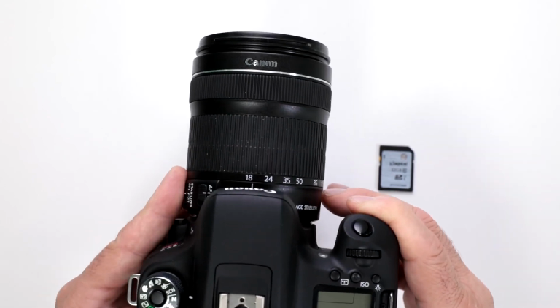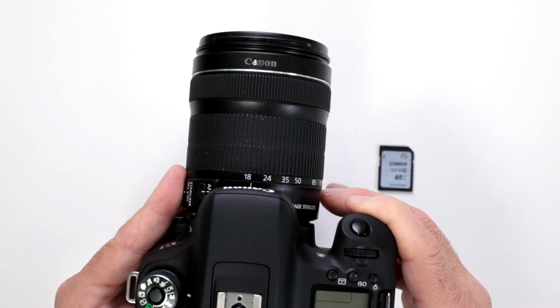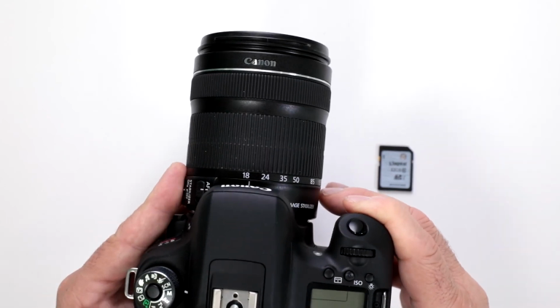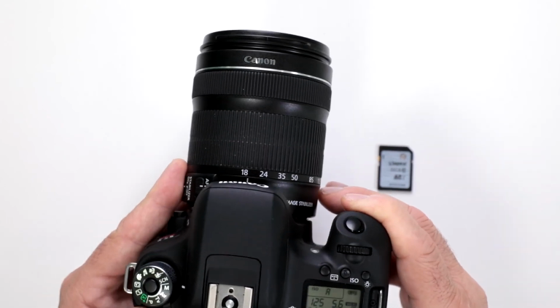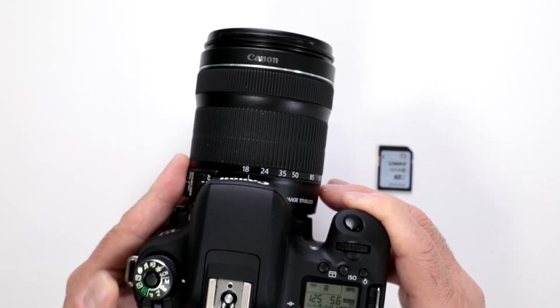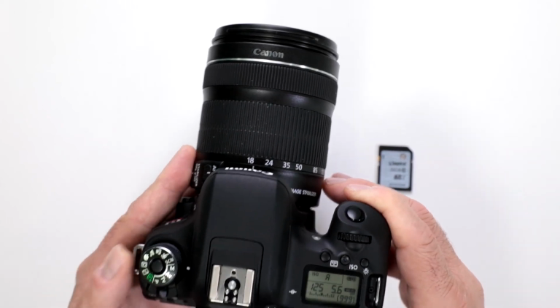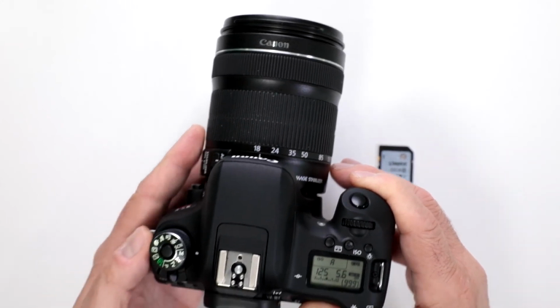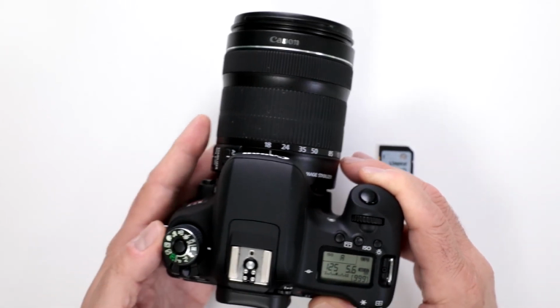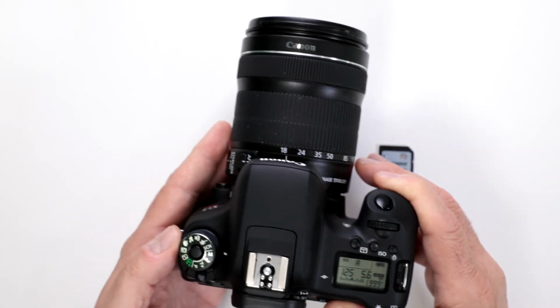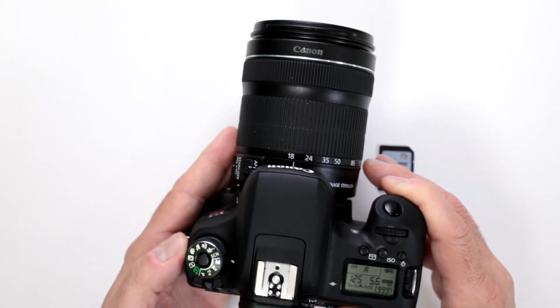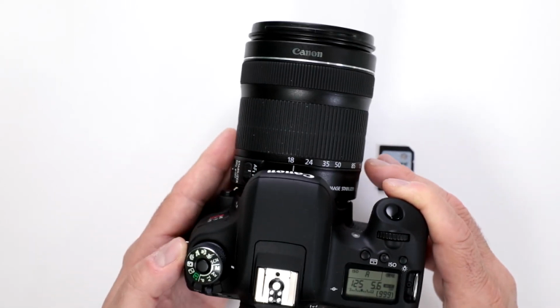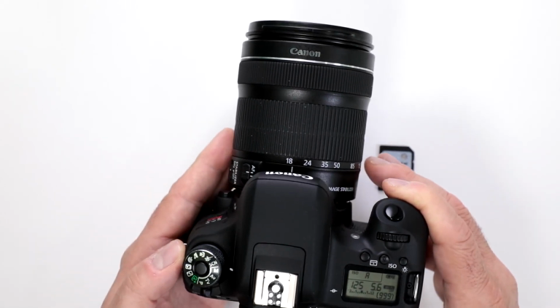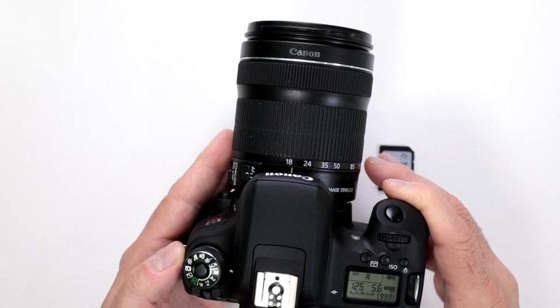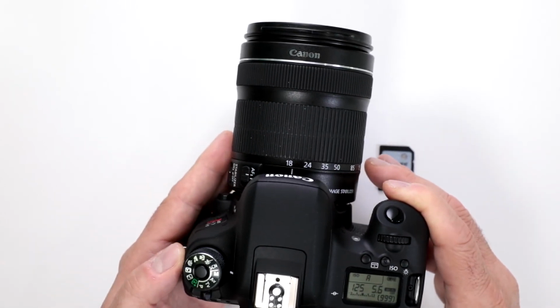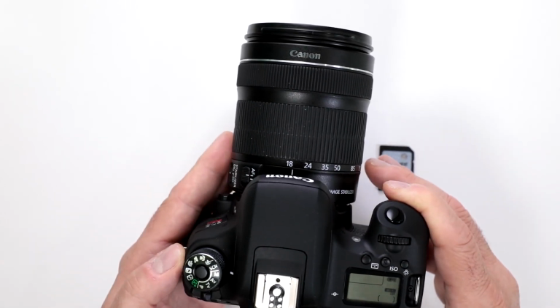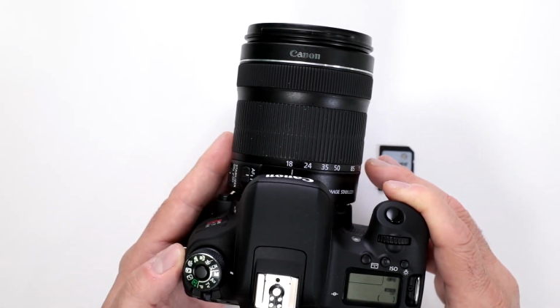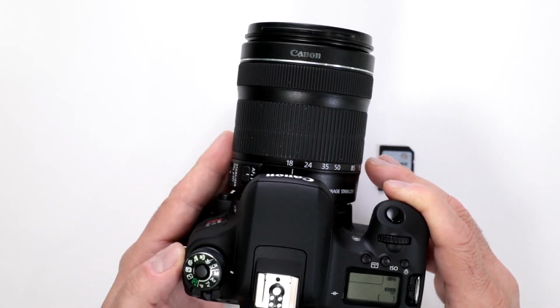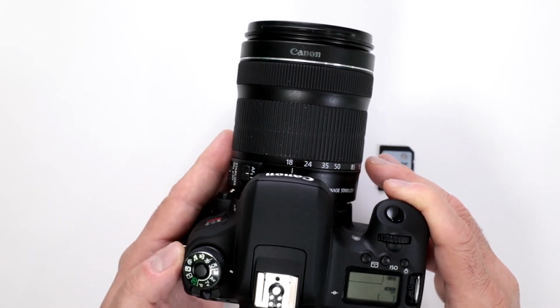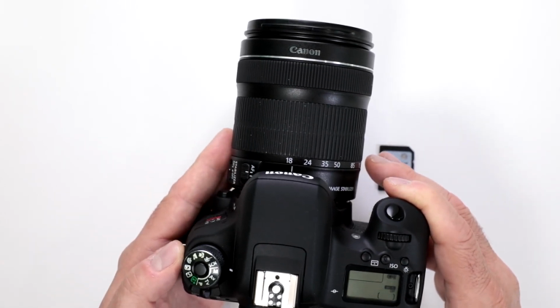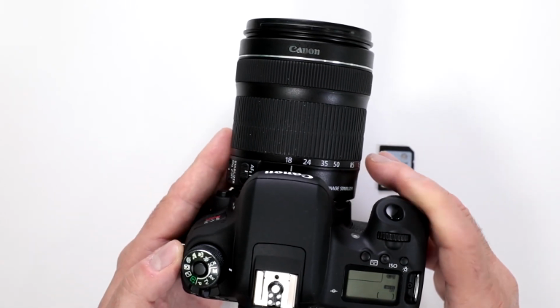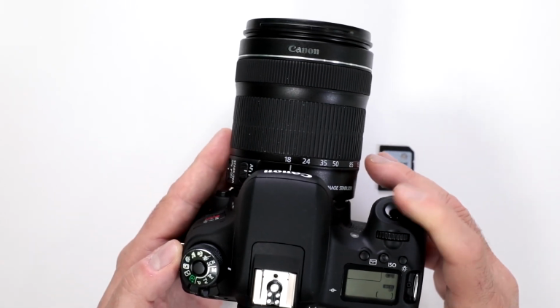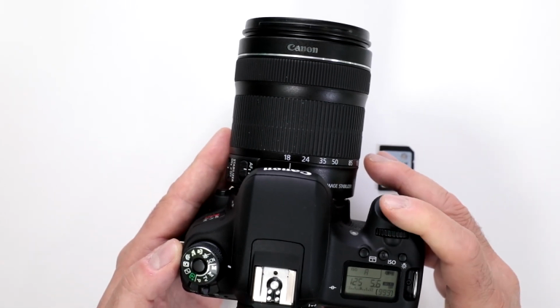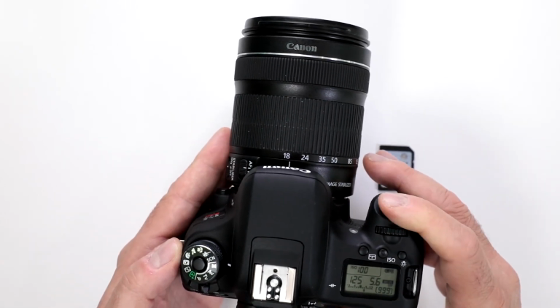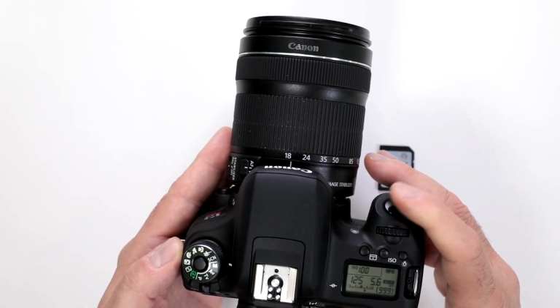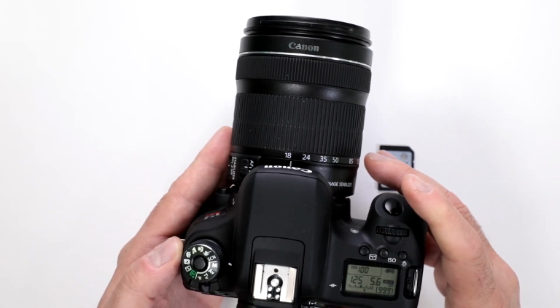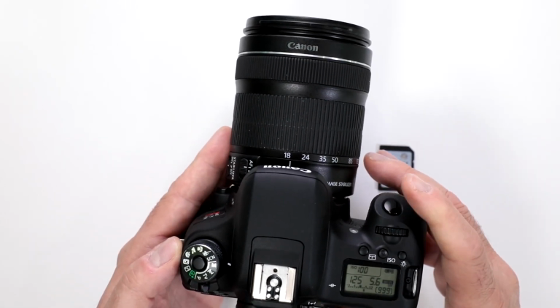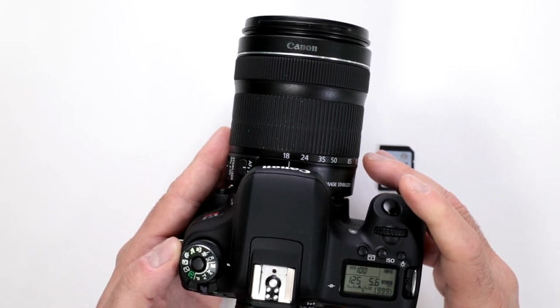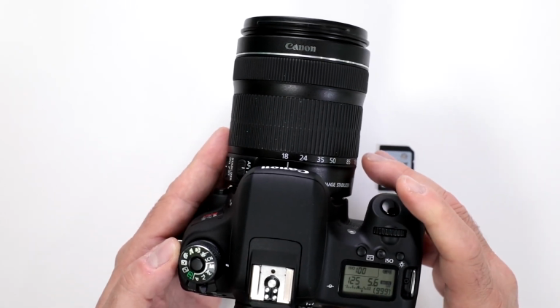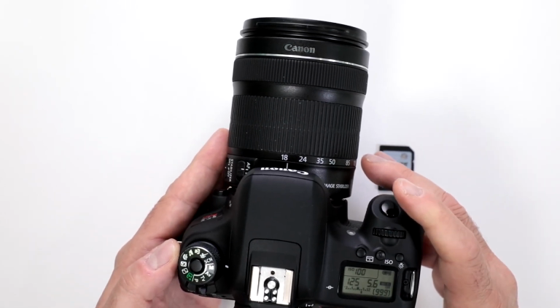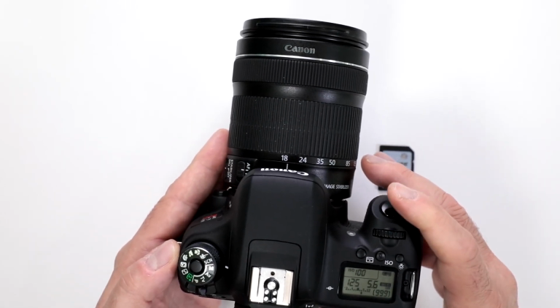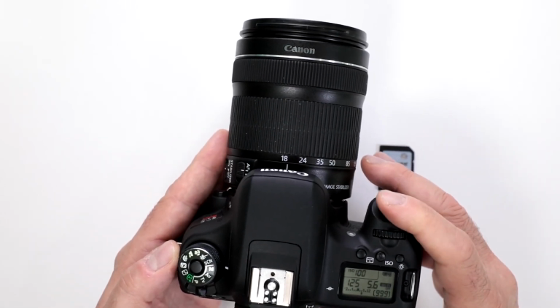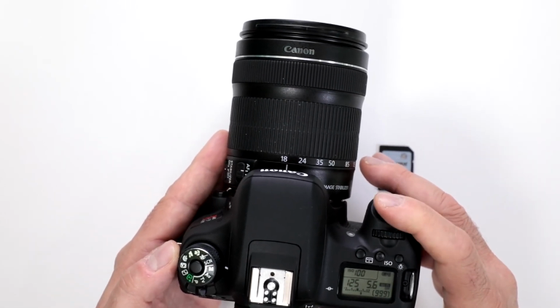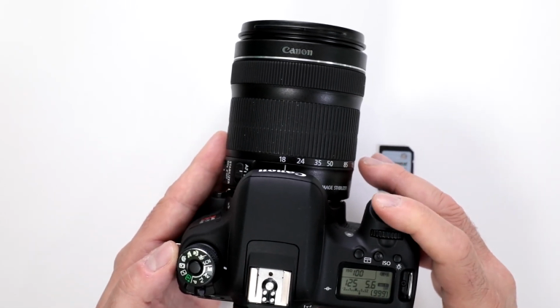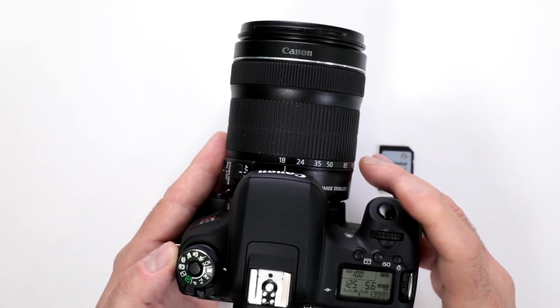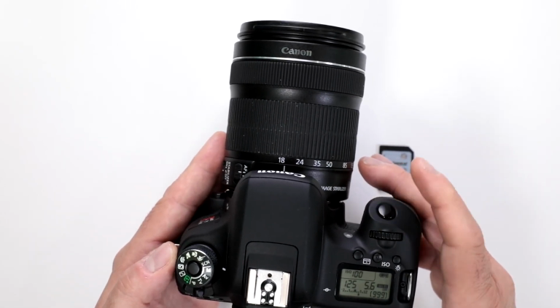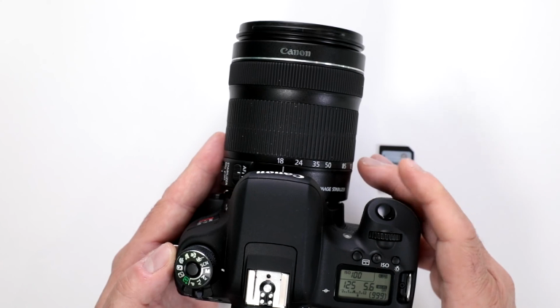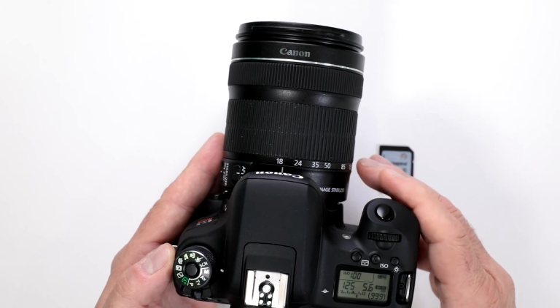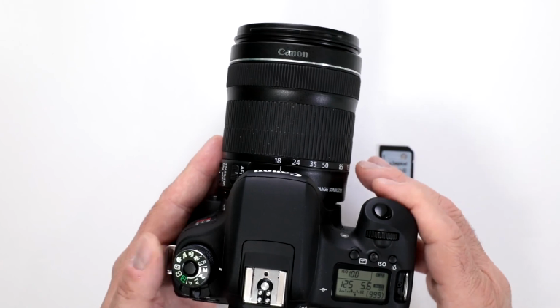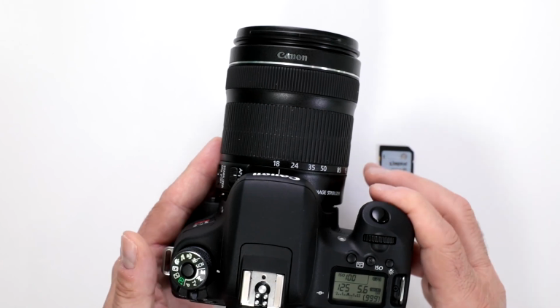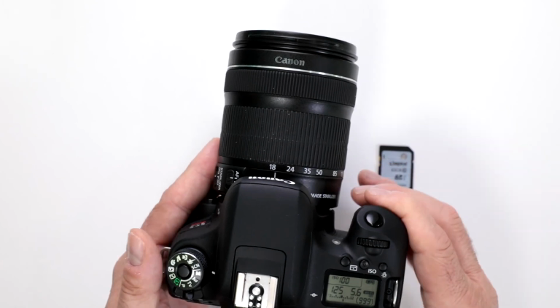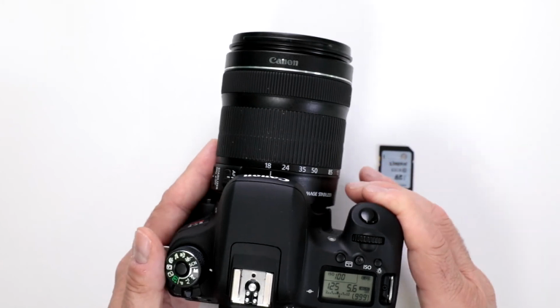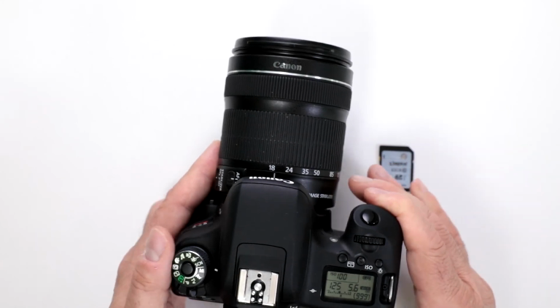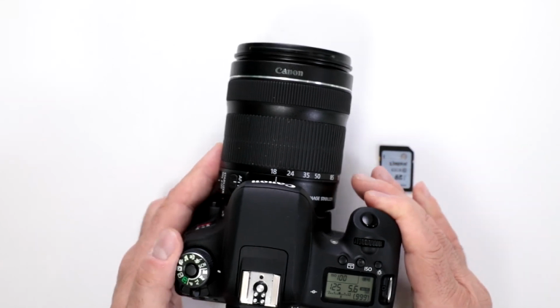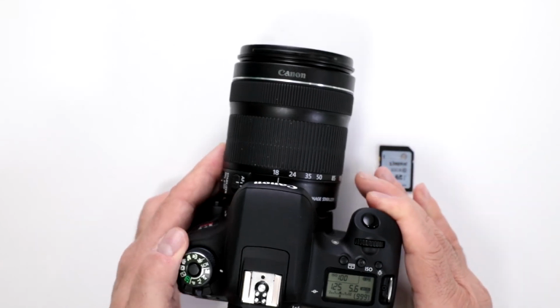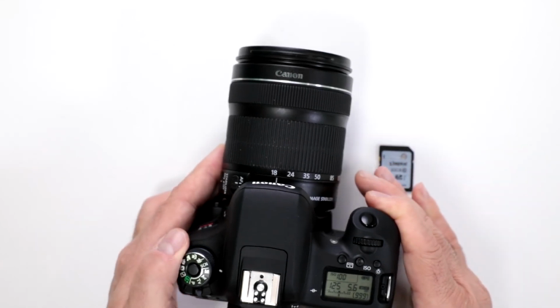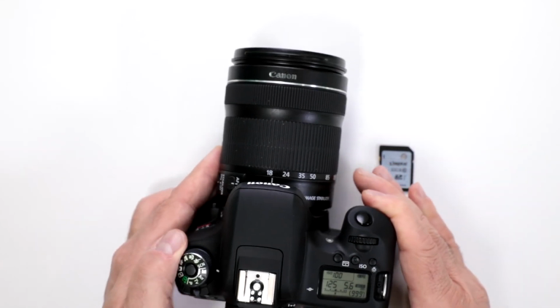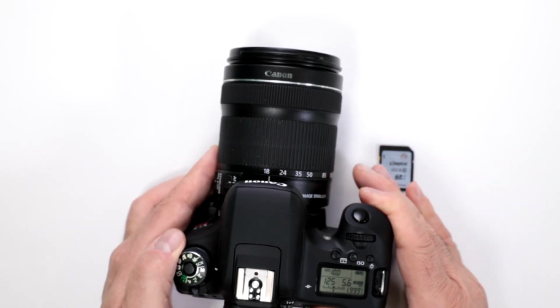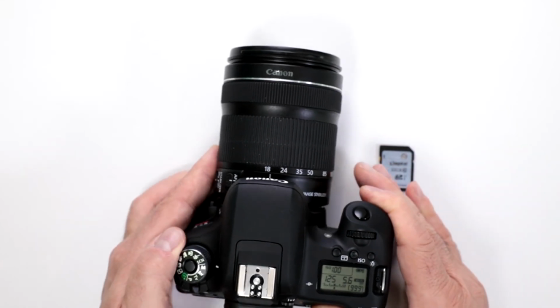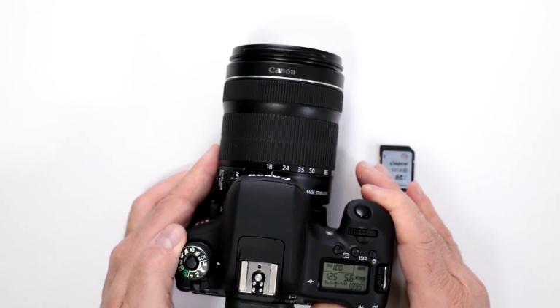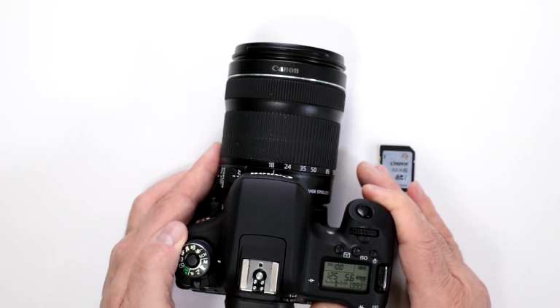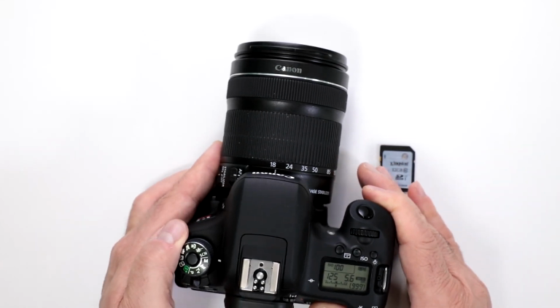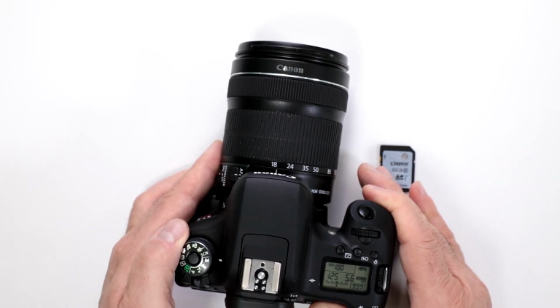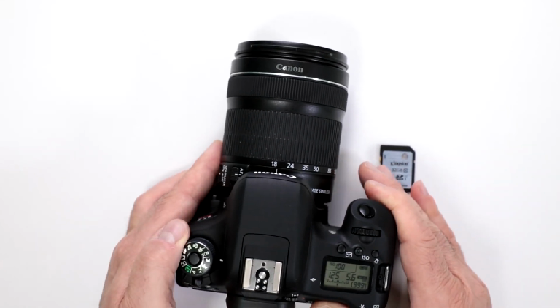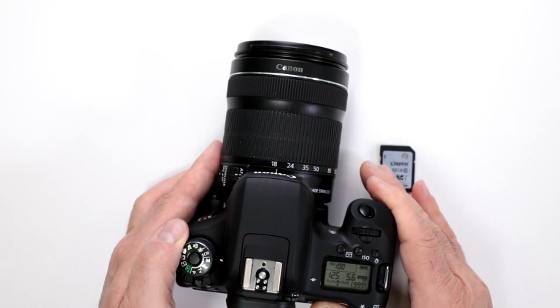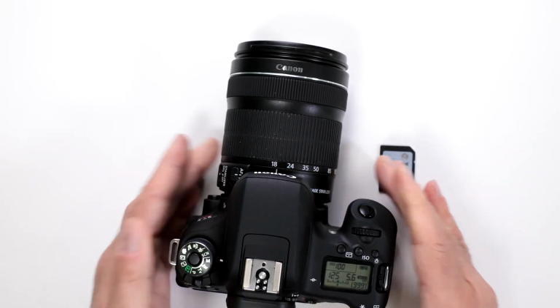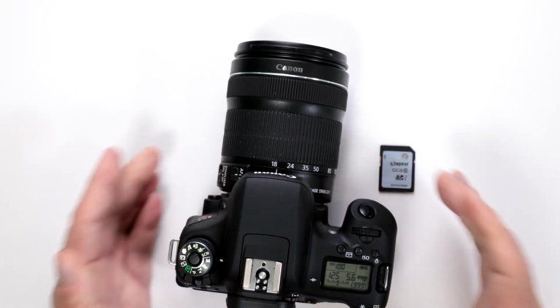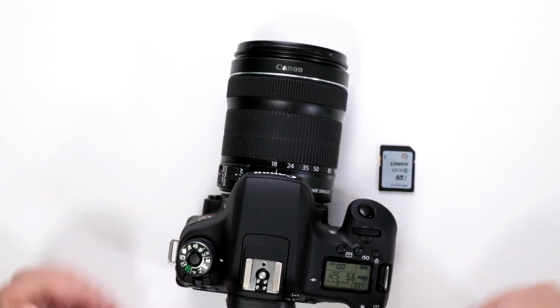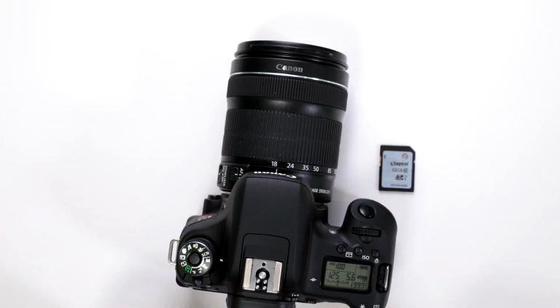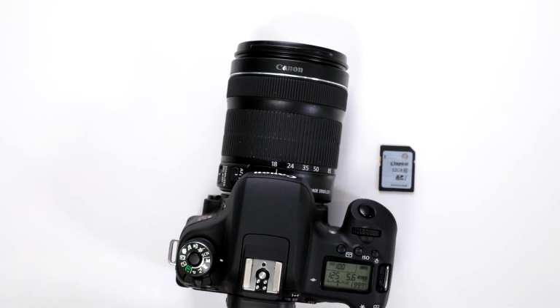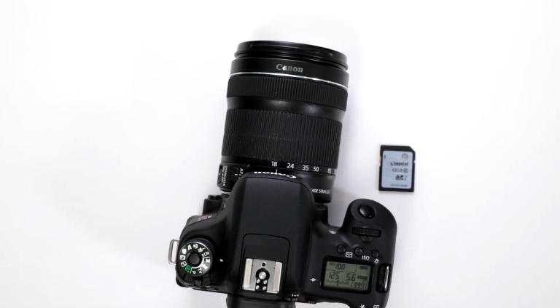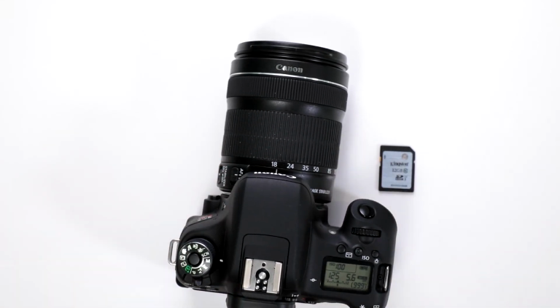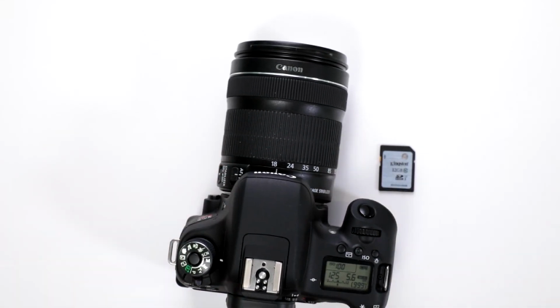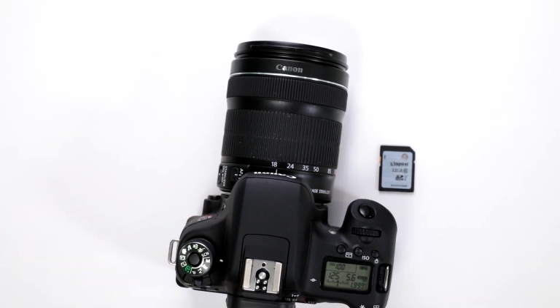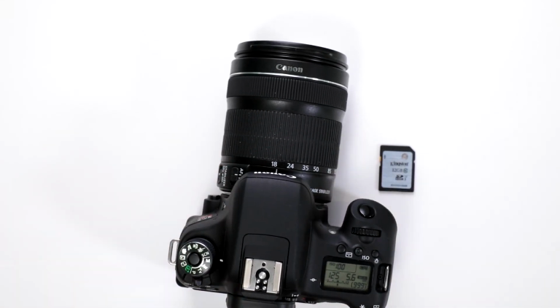When I turn it on, I have the capability — depending on the setting — of up to a thousand shots with one memory card.